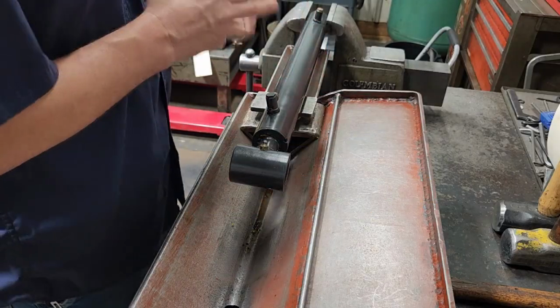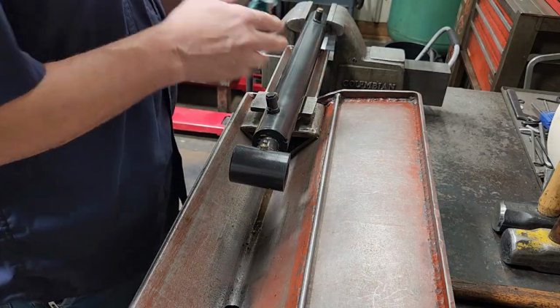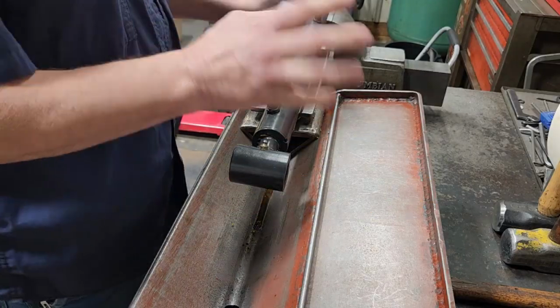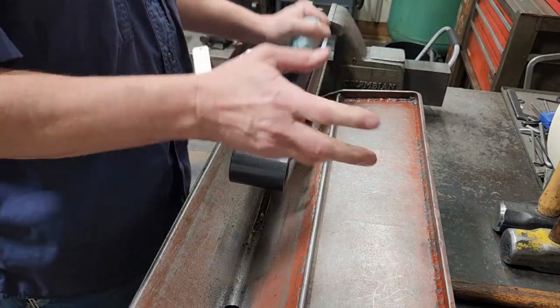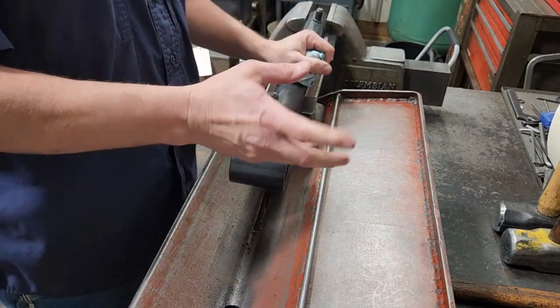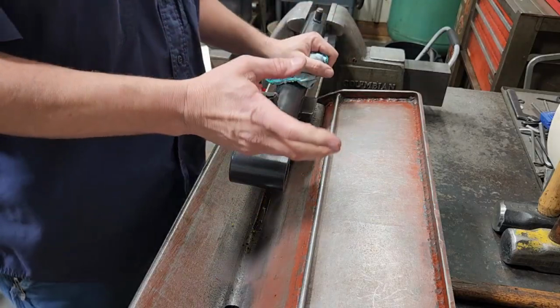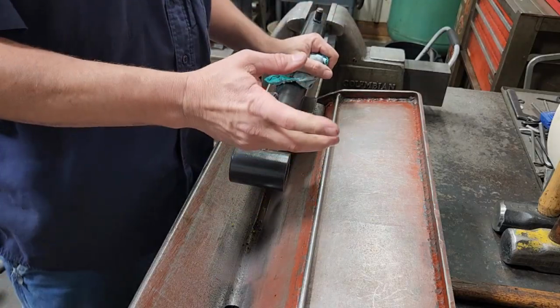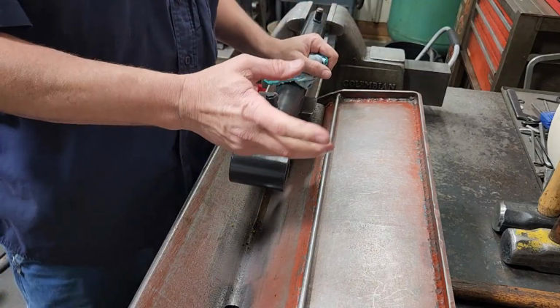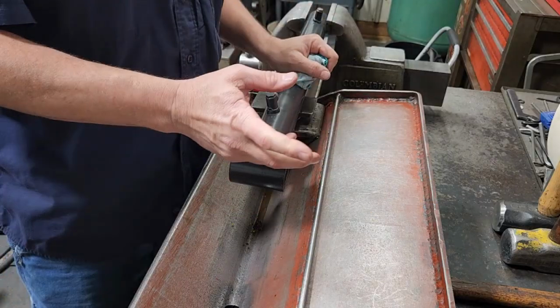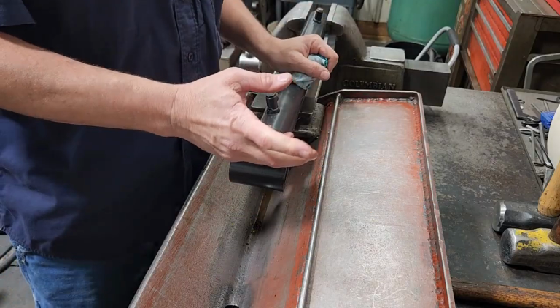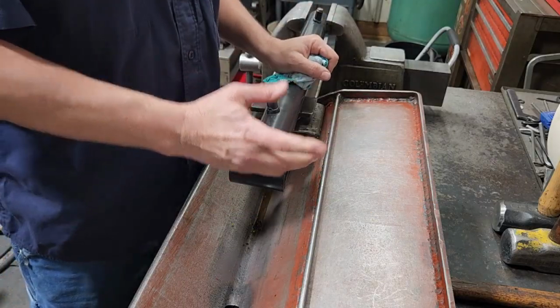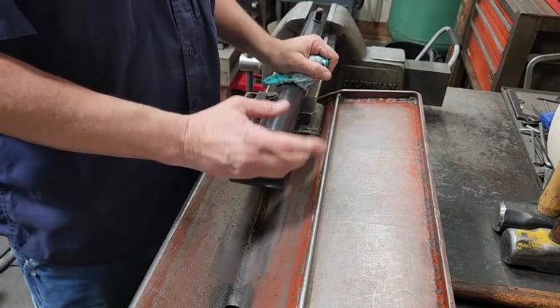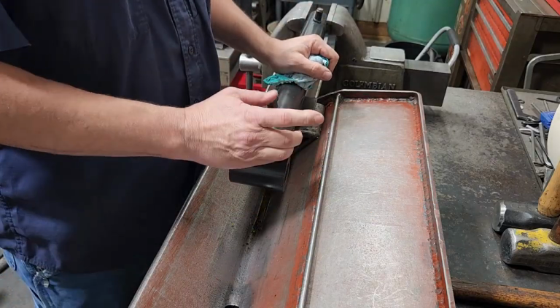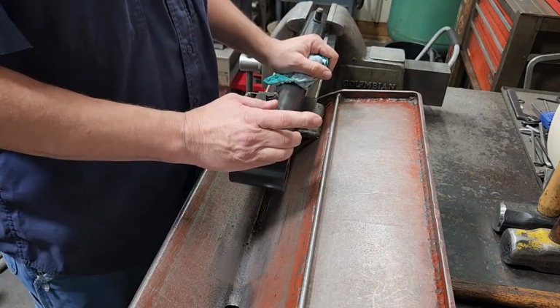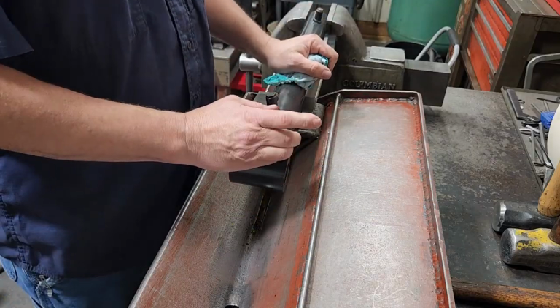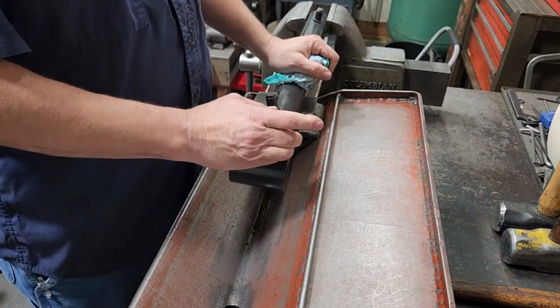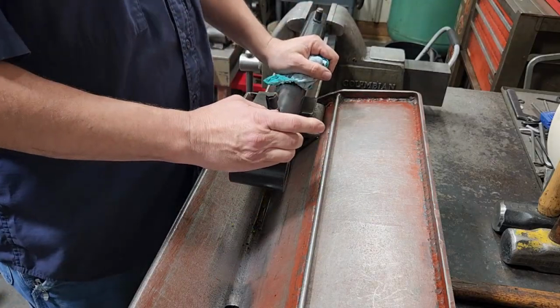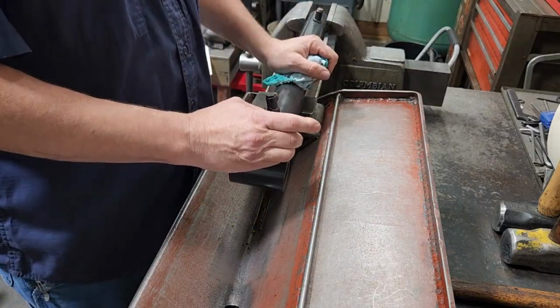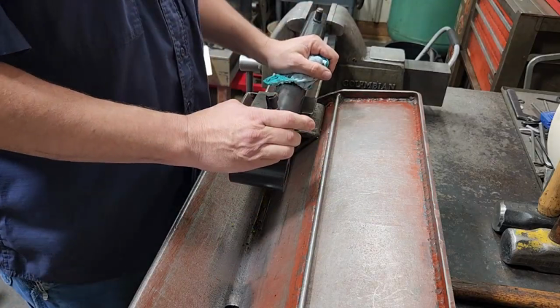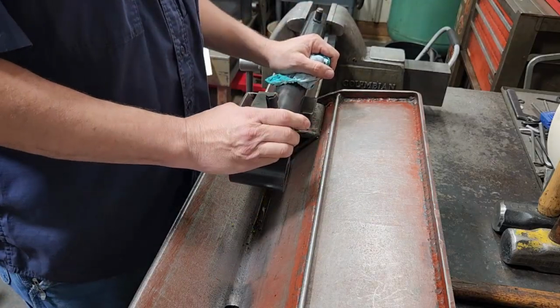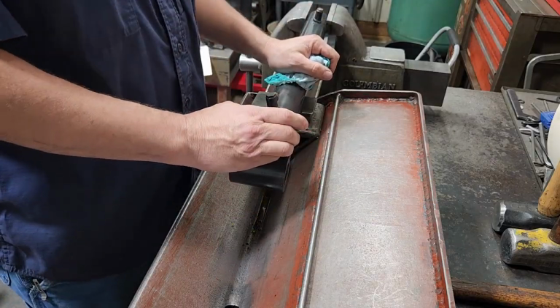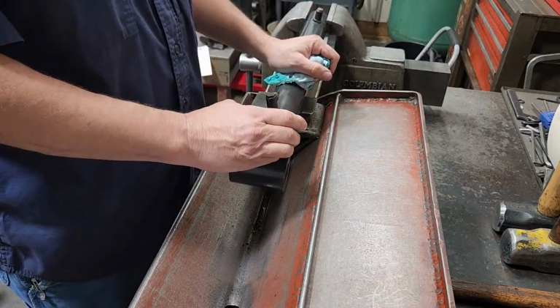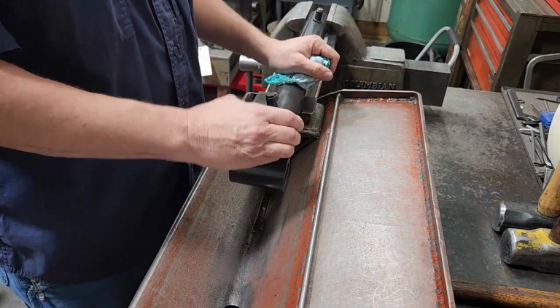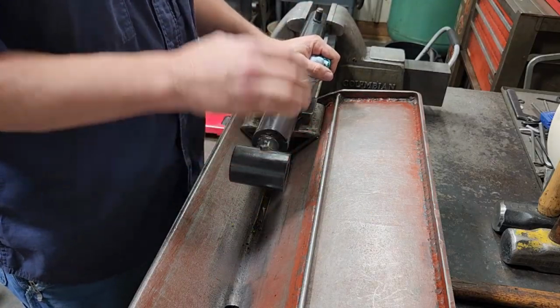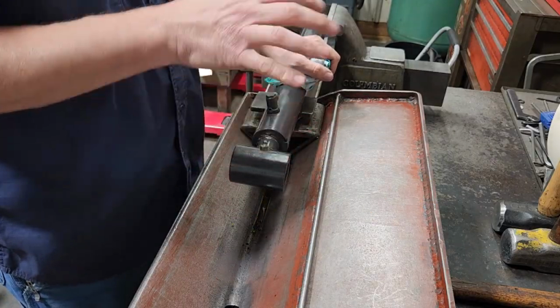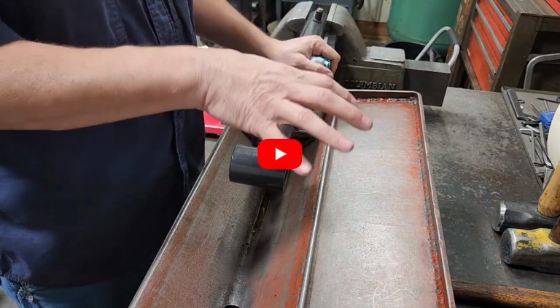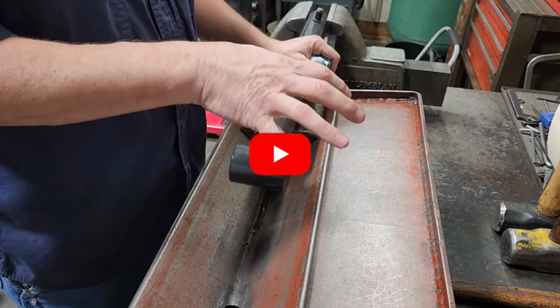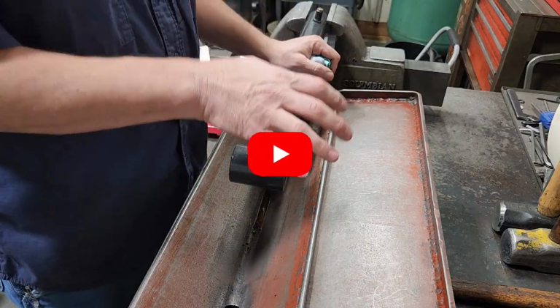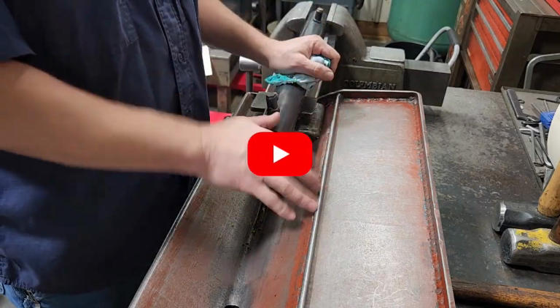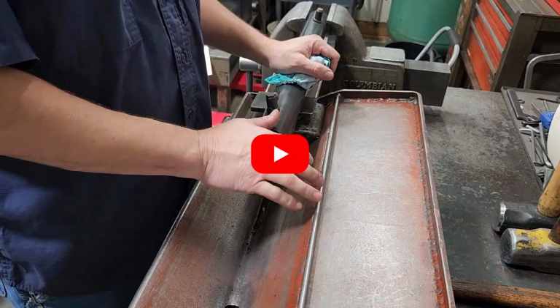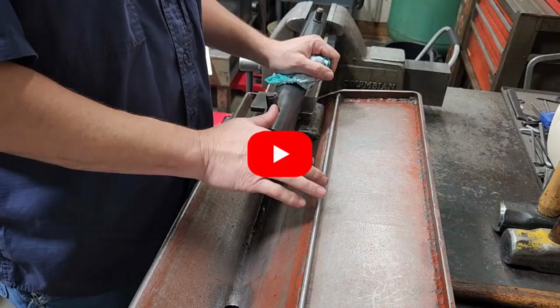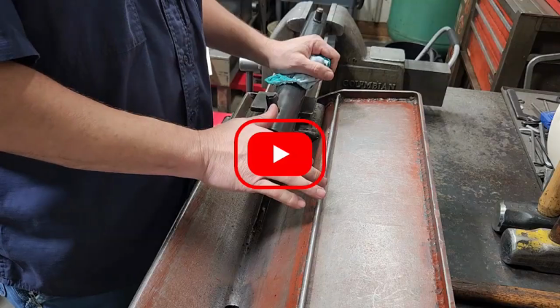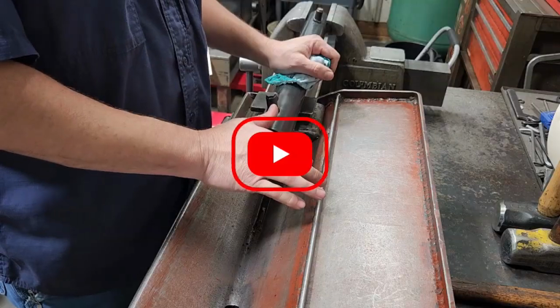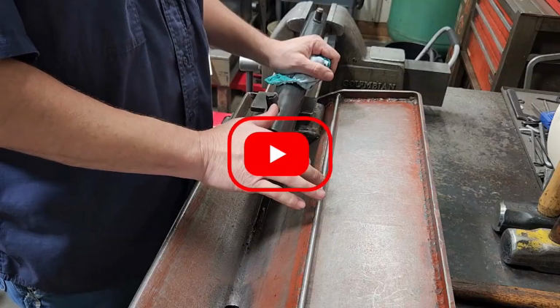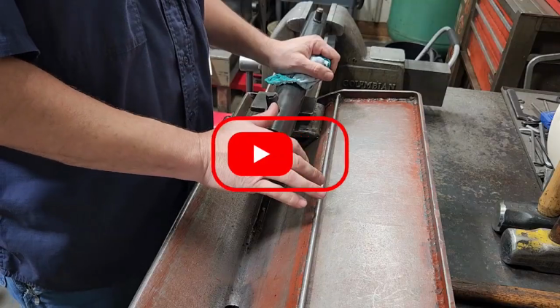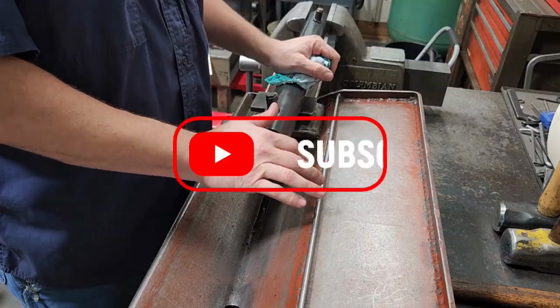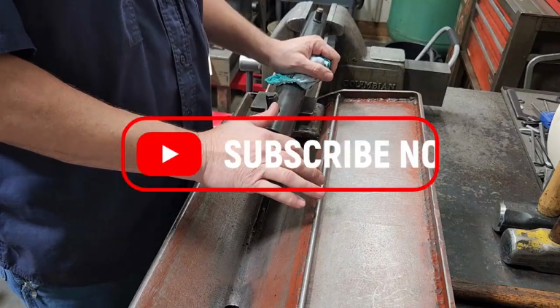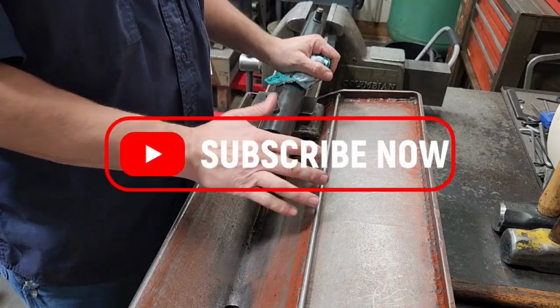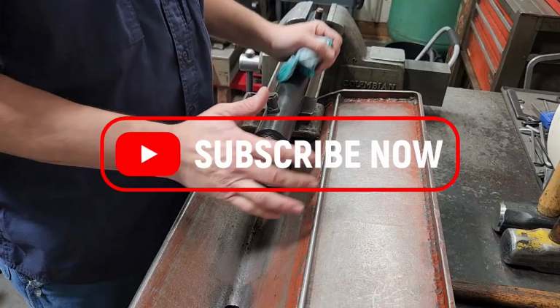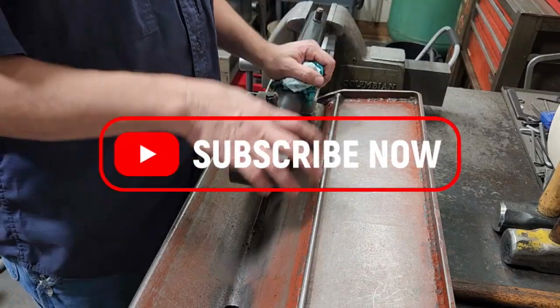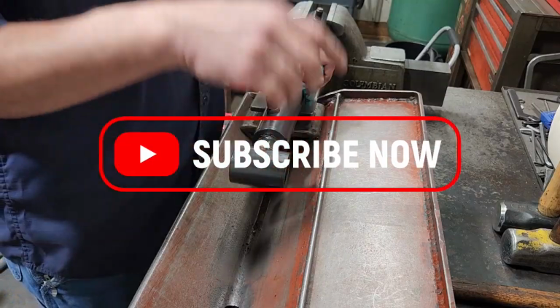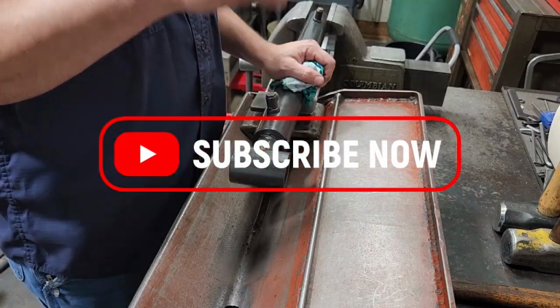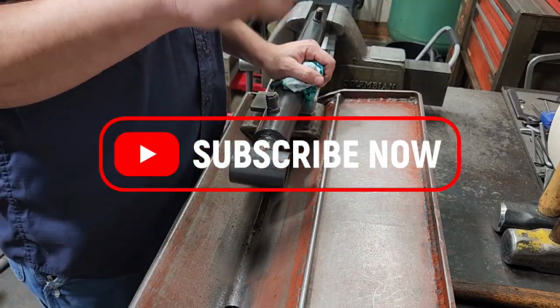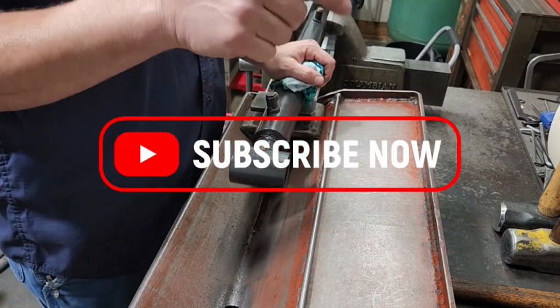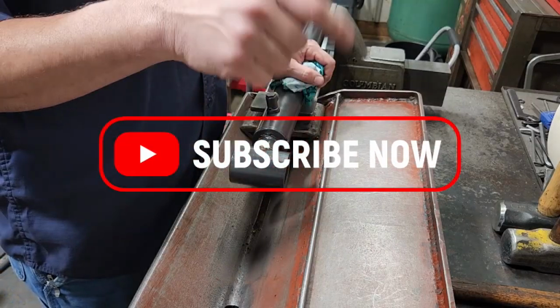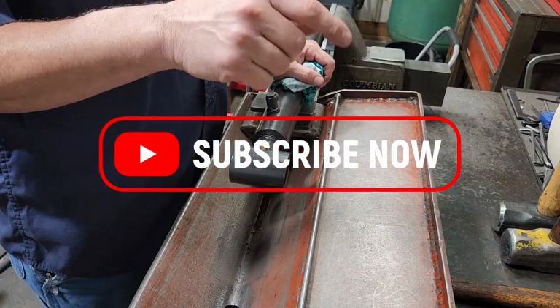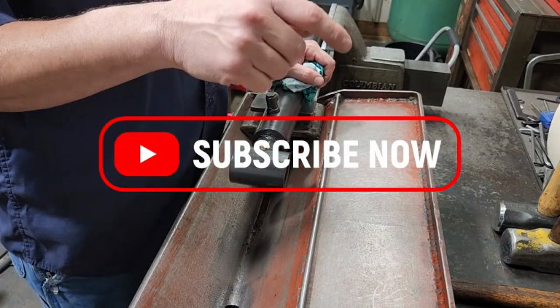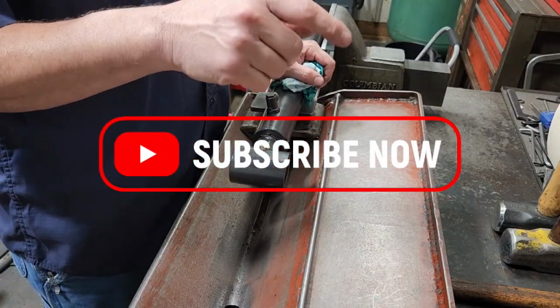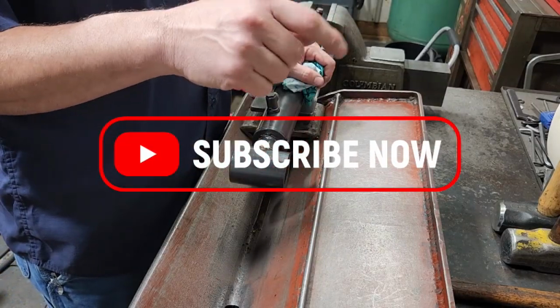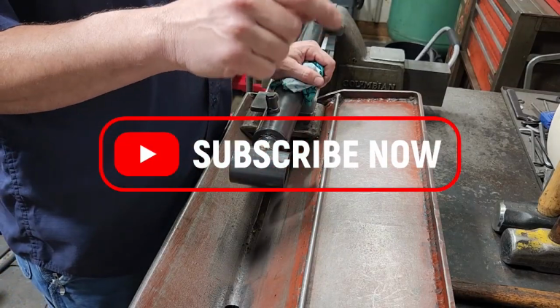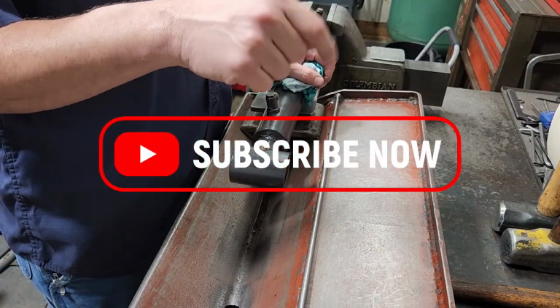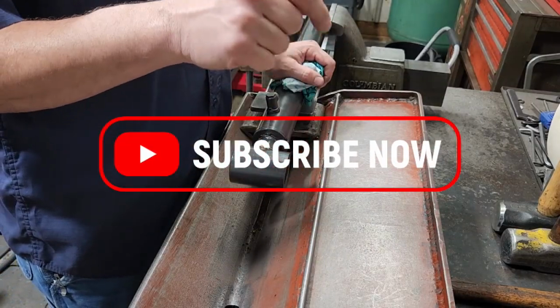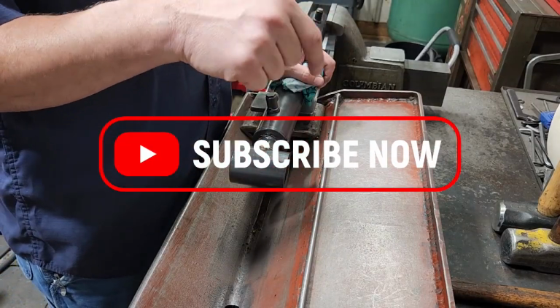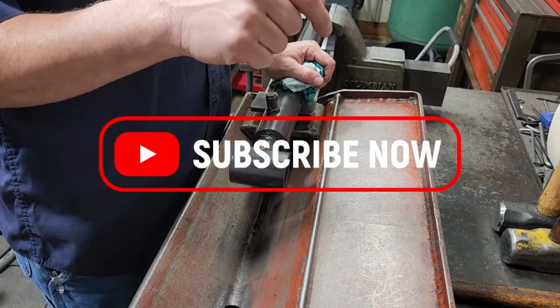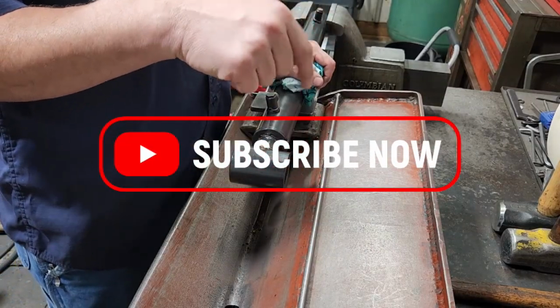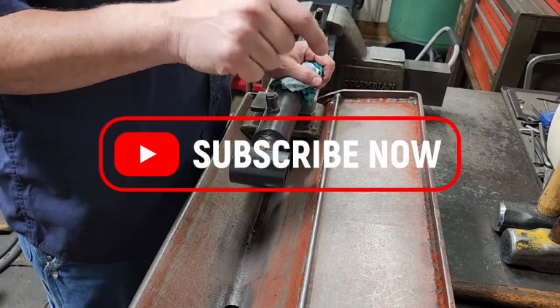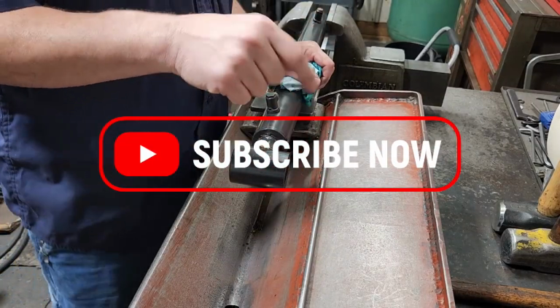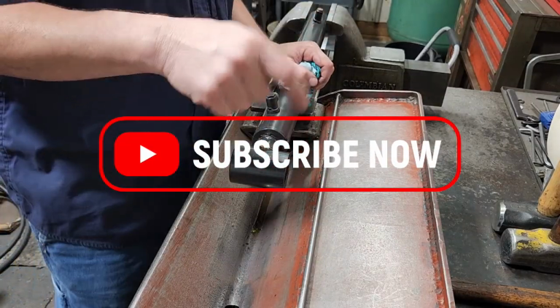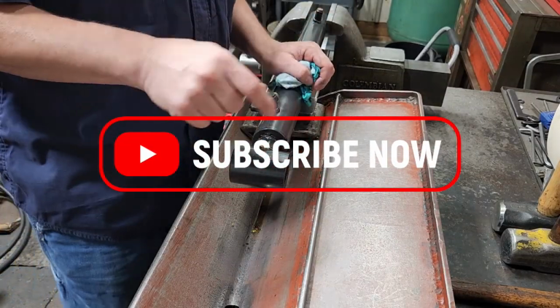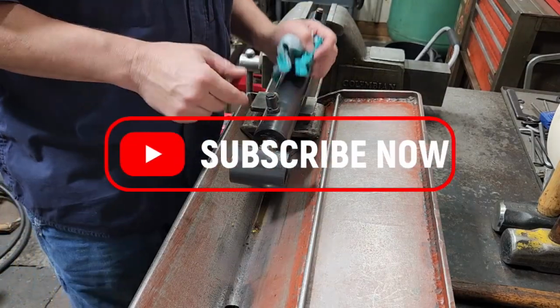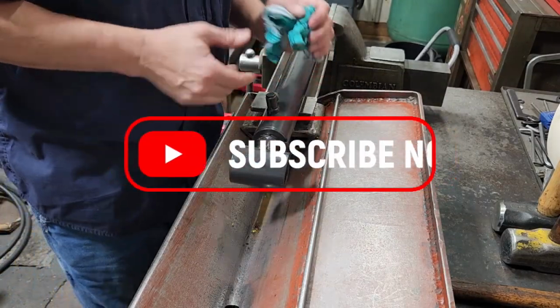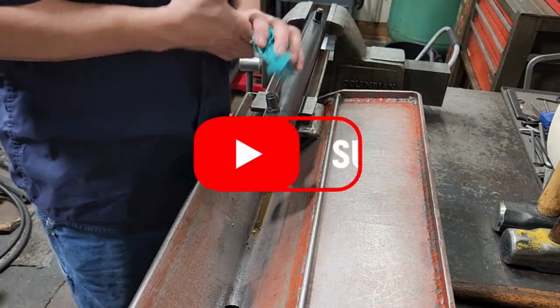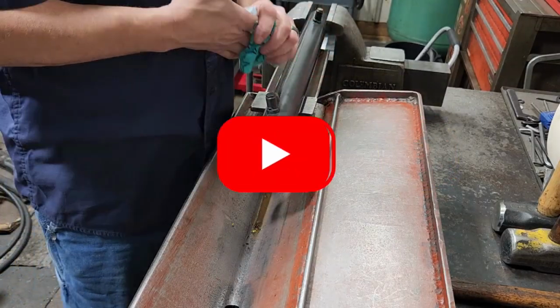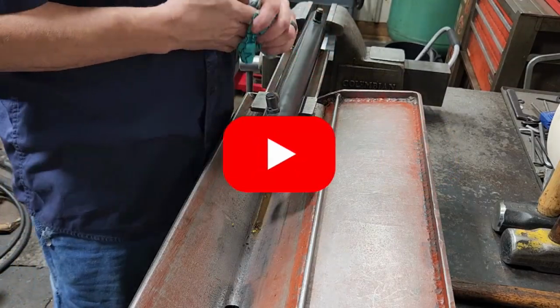About 95% of you watching these videos are not subscribed, so please consider going down there and clicking that subscribe button.